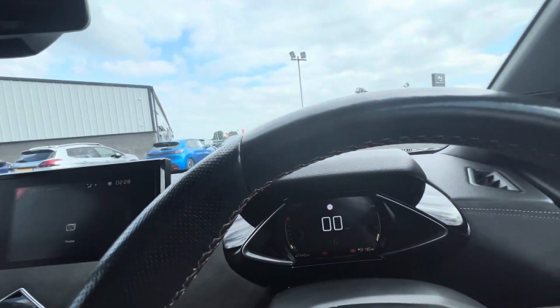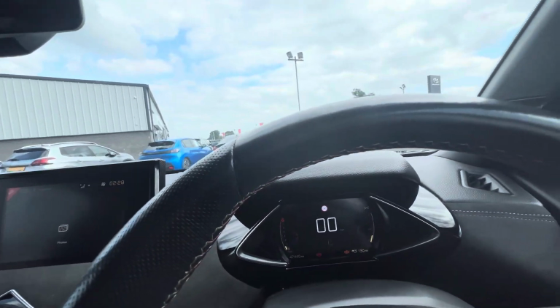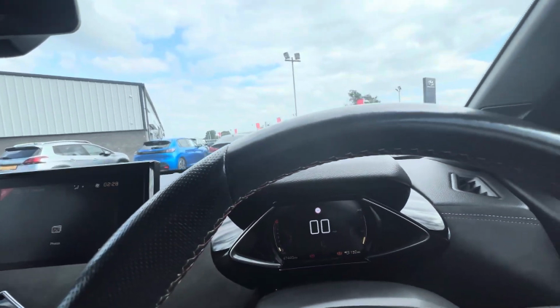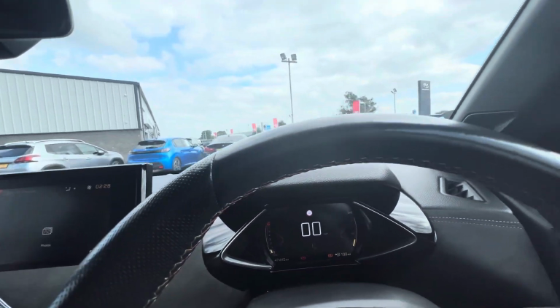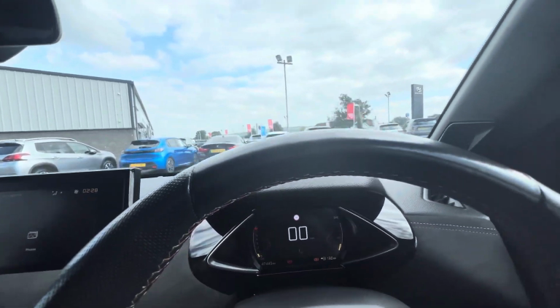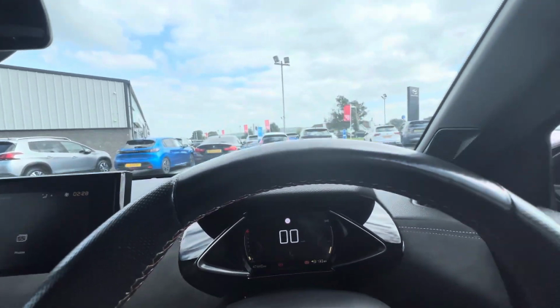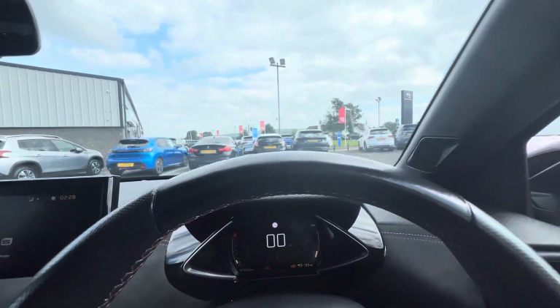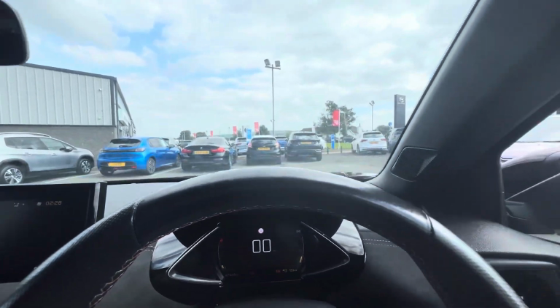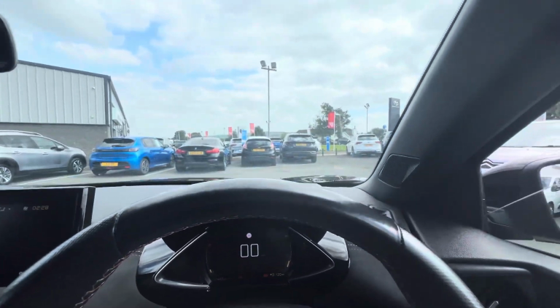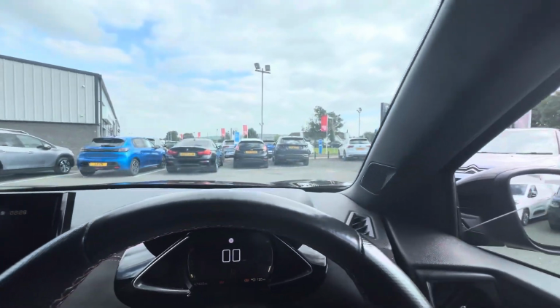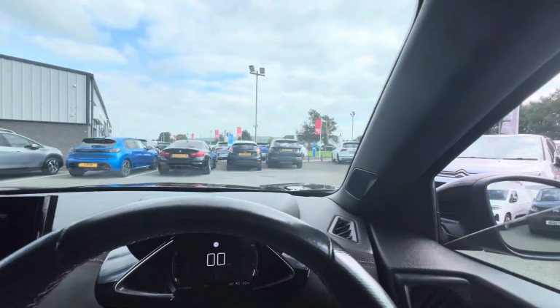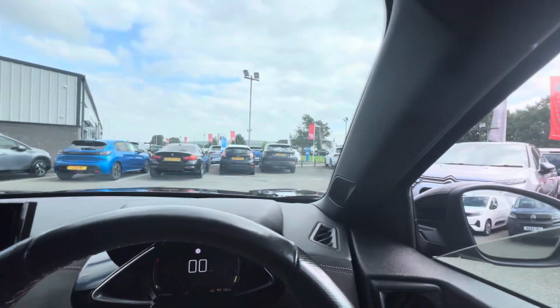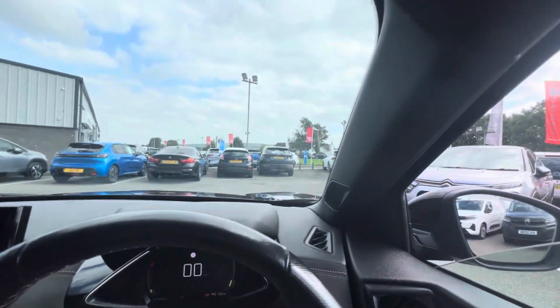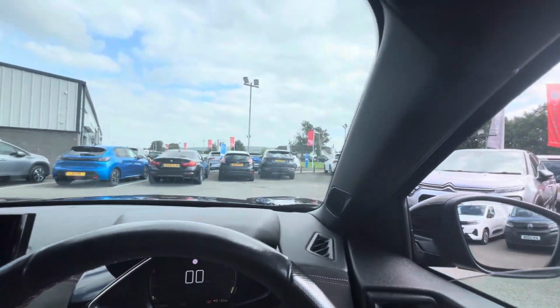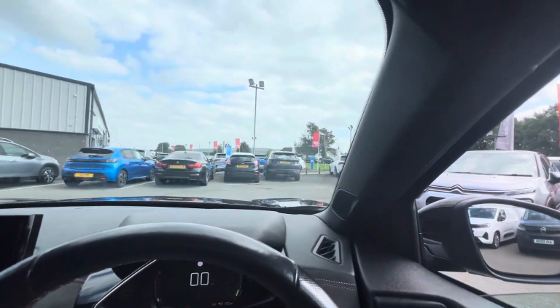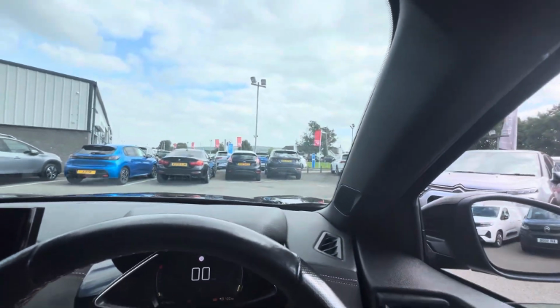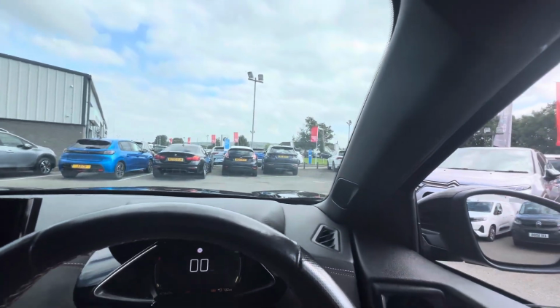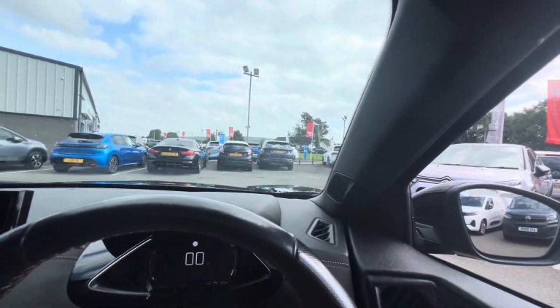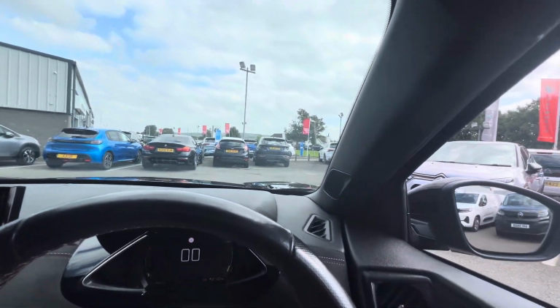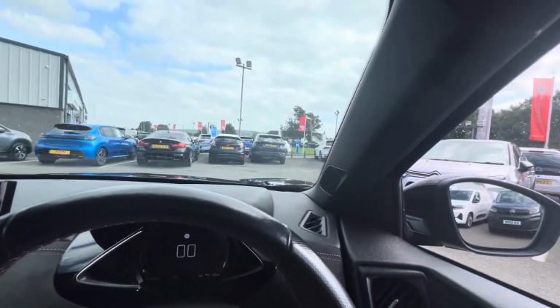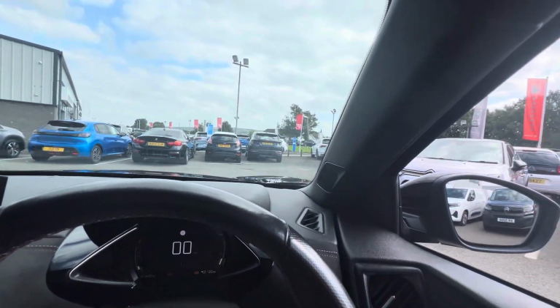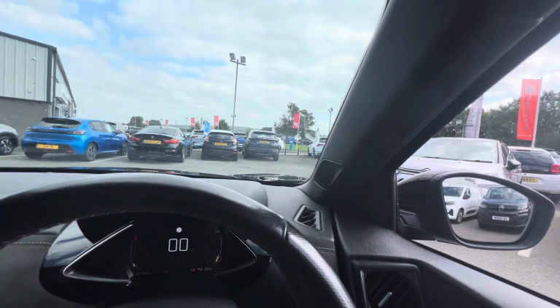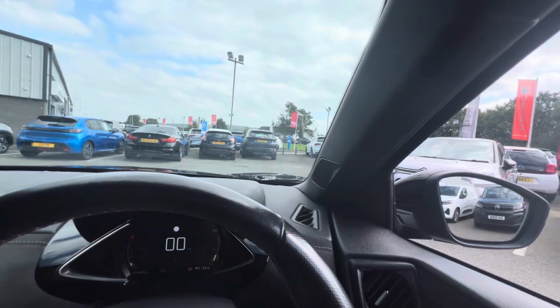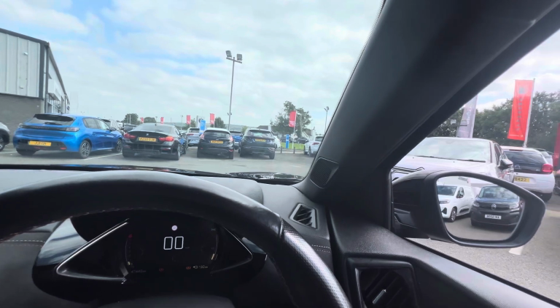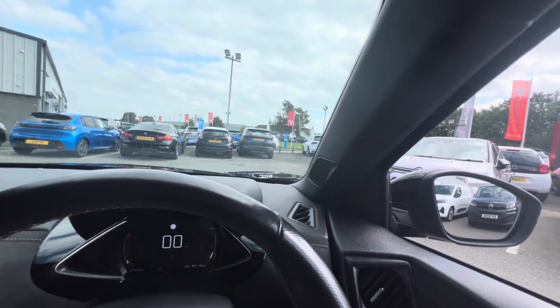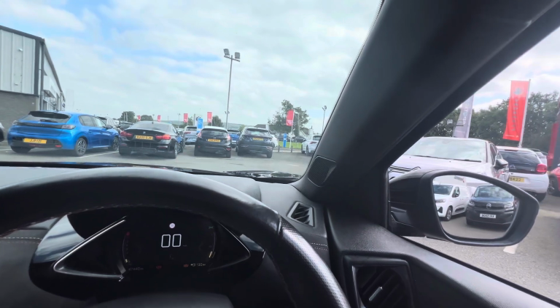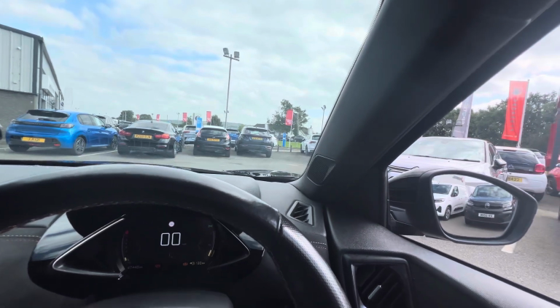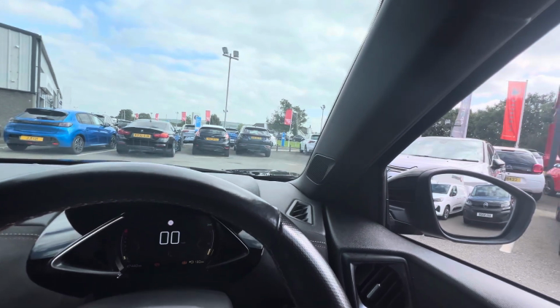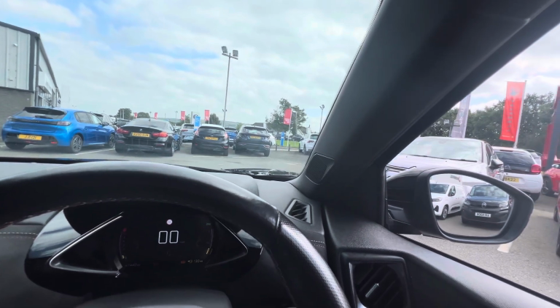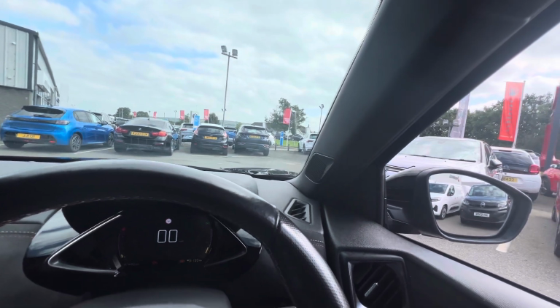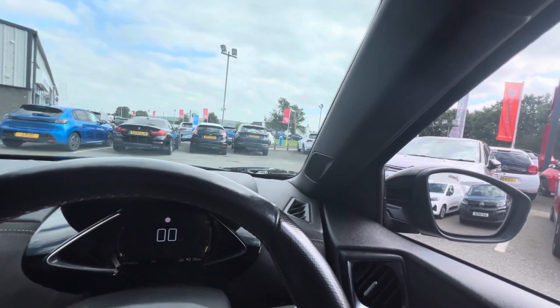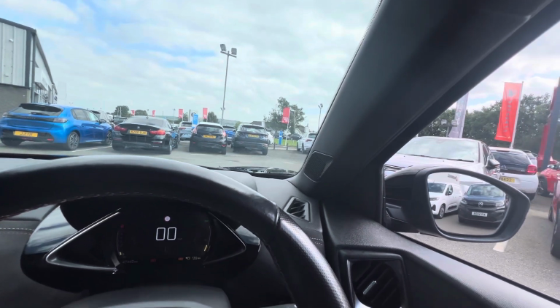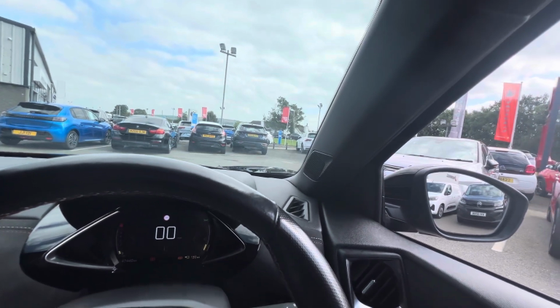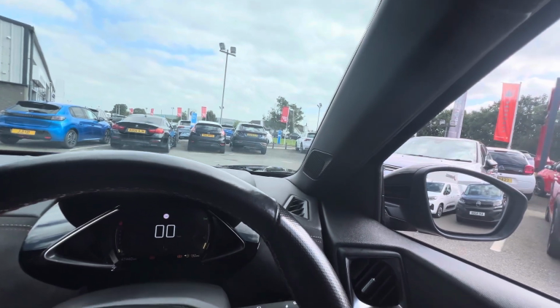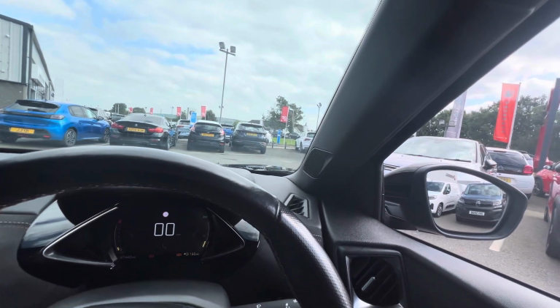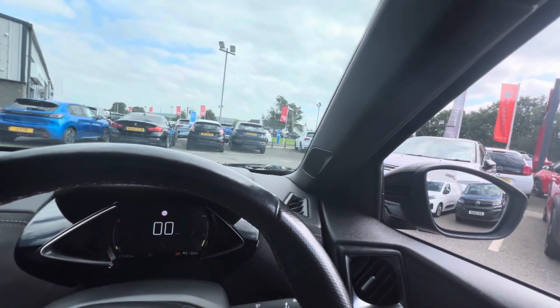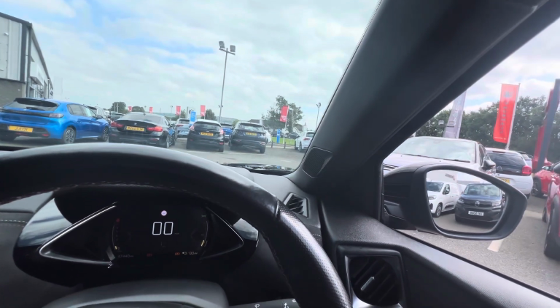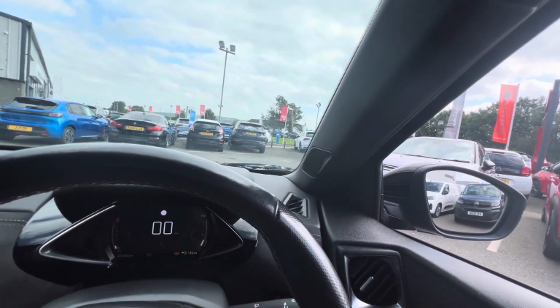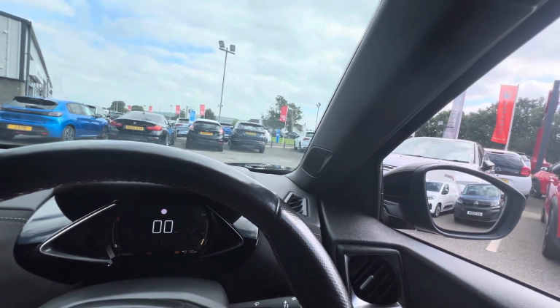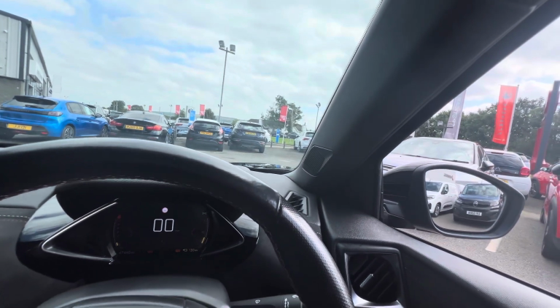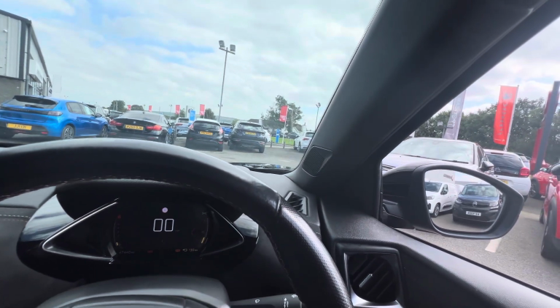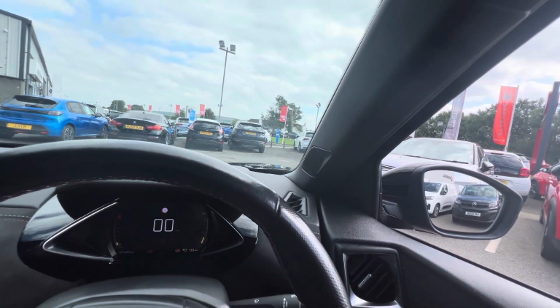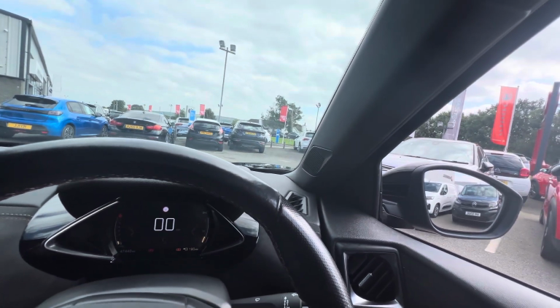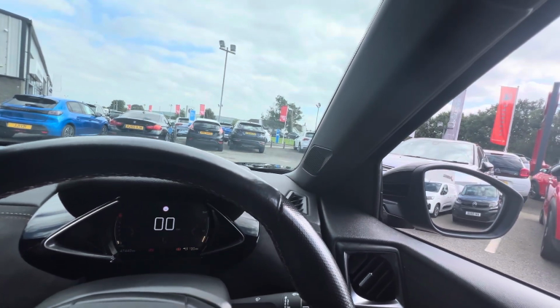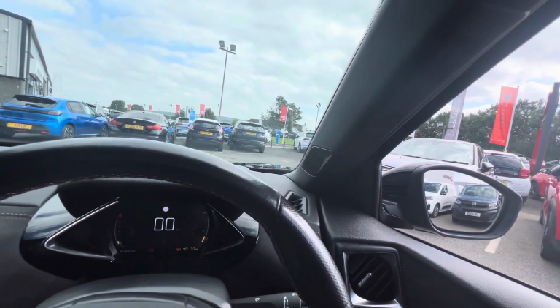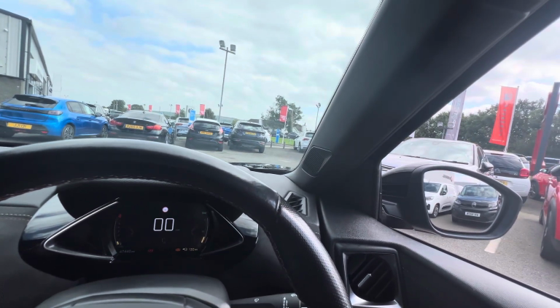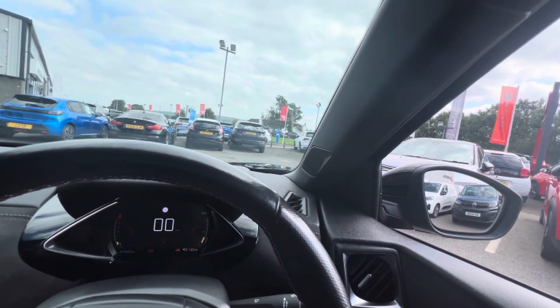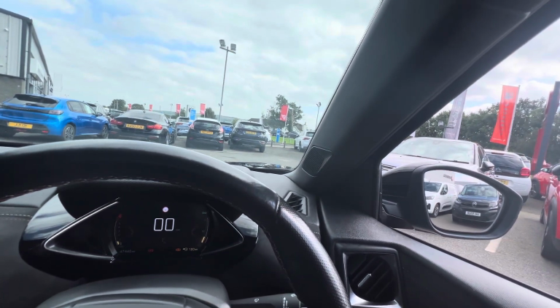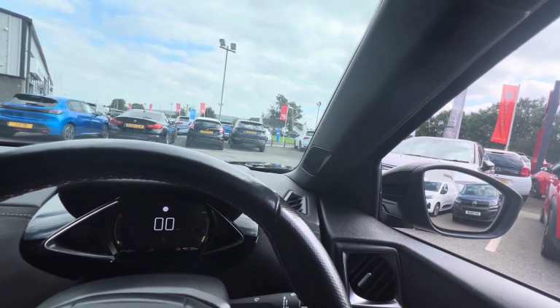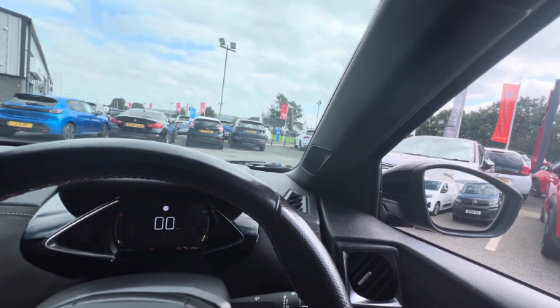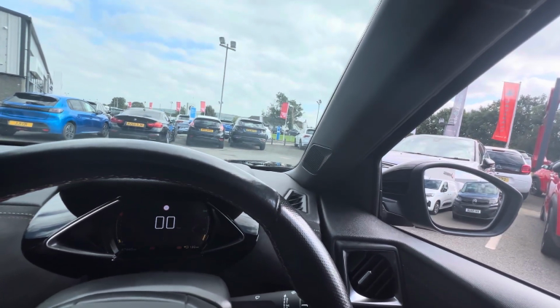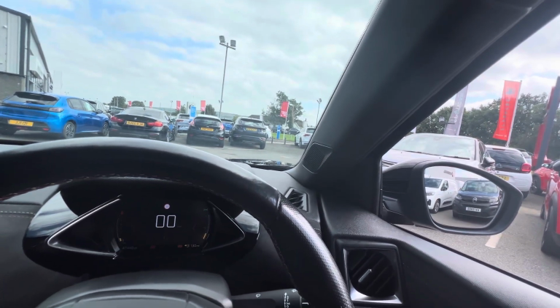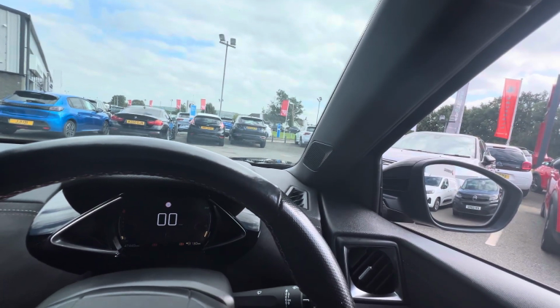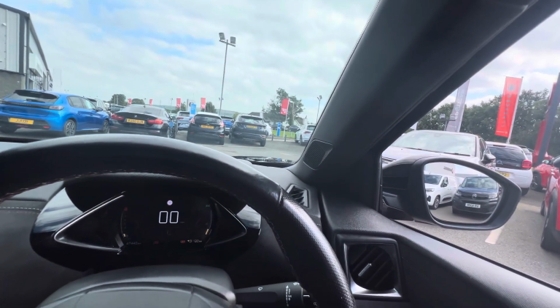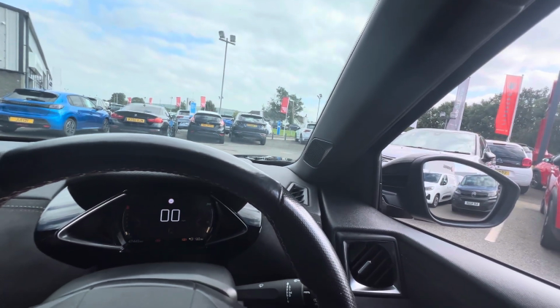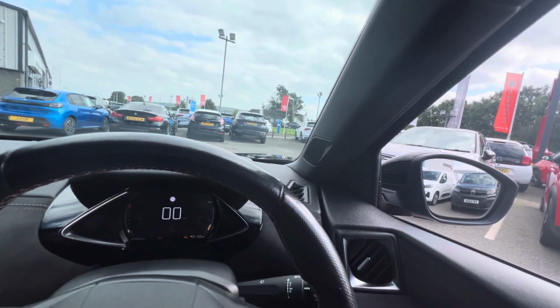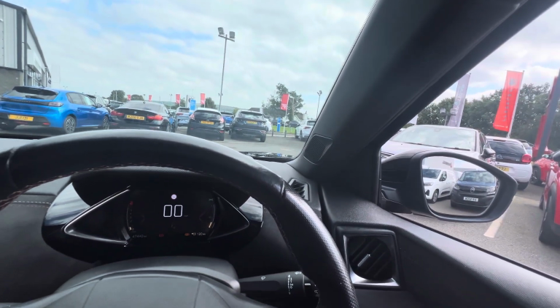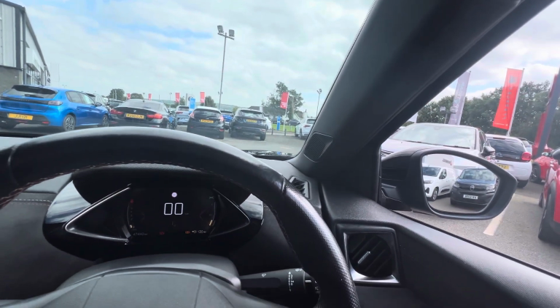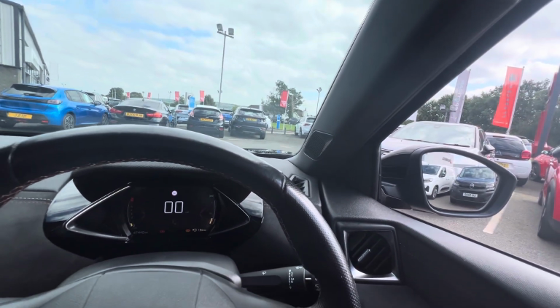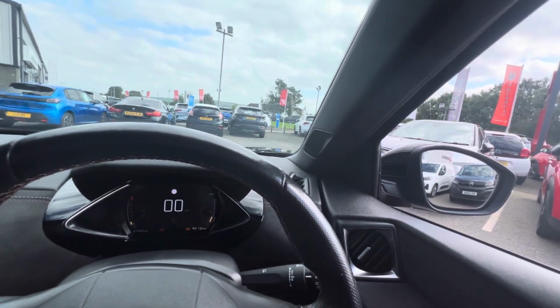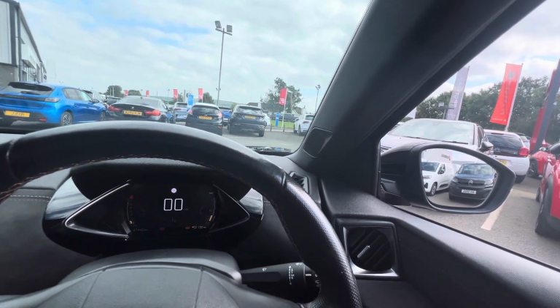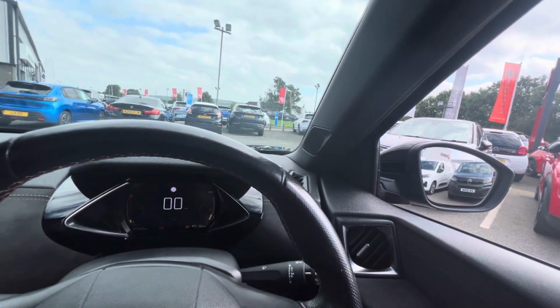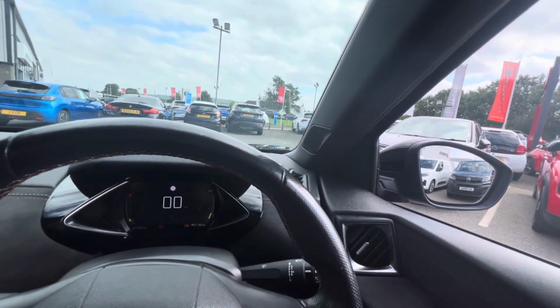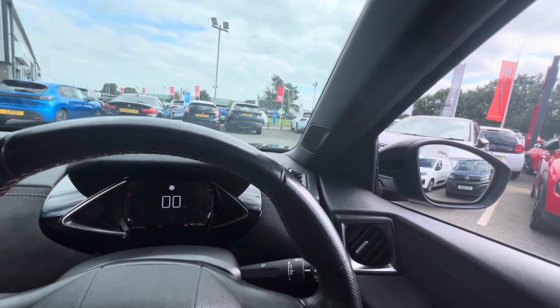So folks, if you have any questions or queries on the DS3 Crossback, you can give us a call on 028 718 11470. Thanks folks!